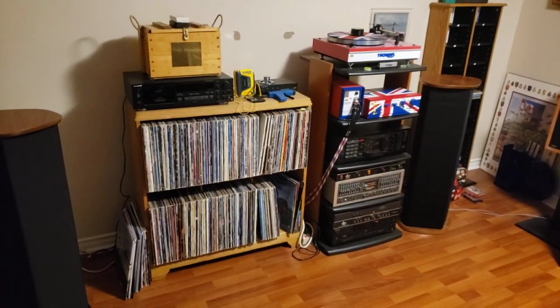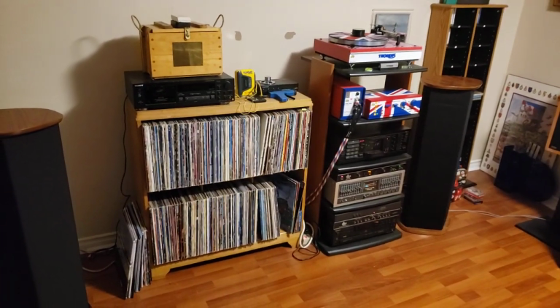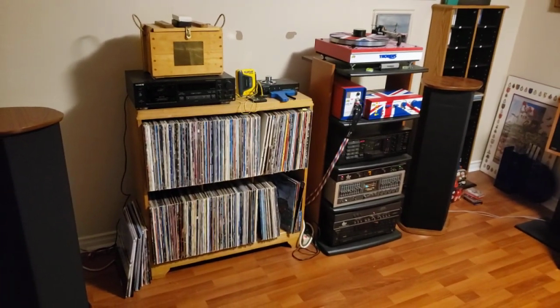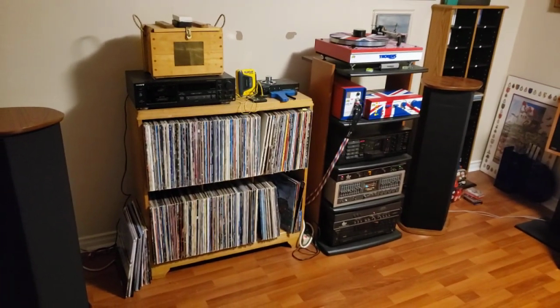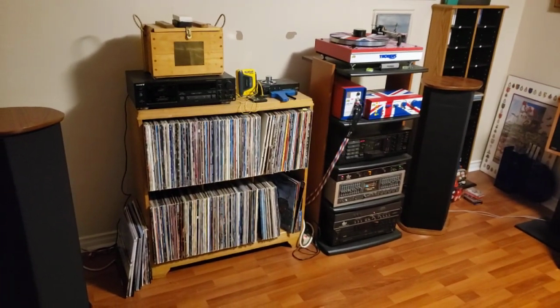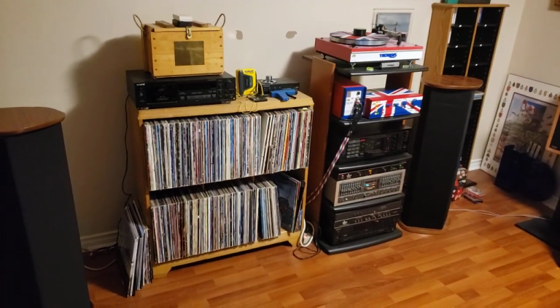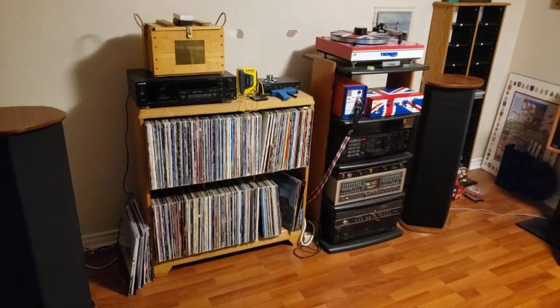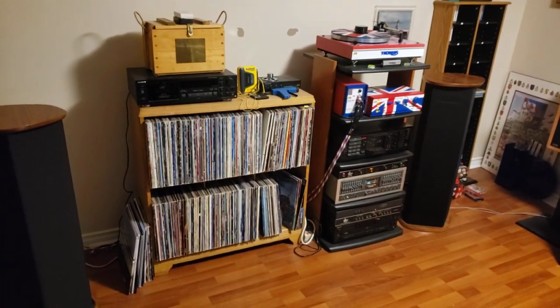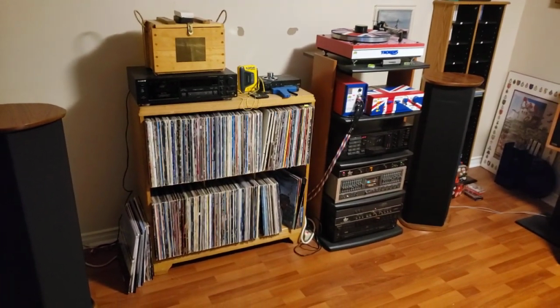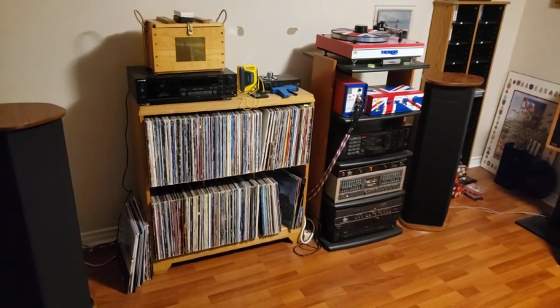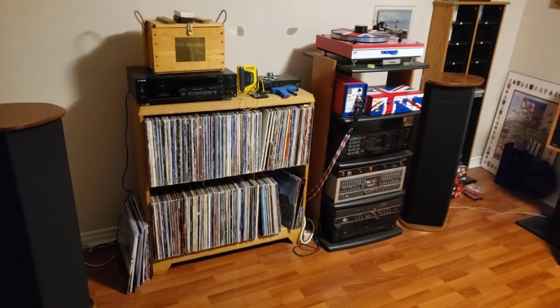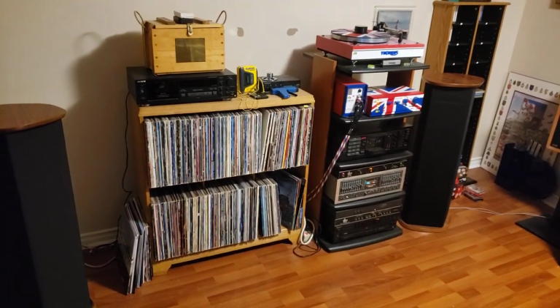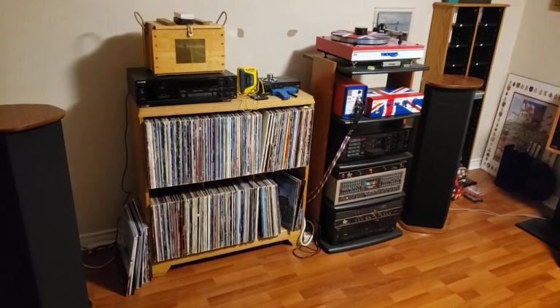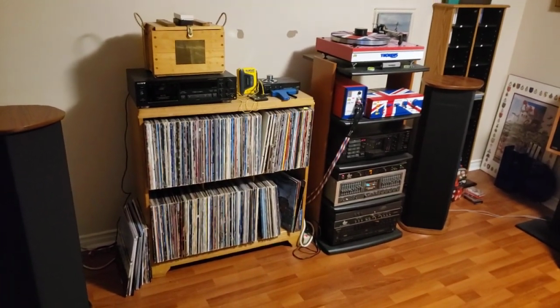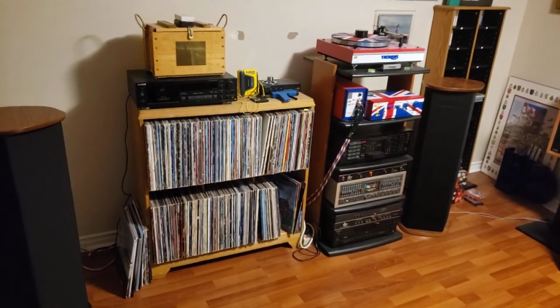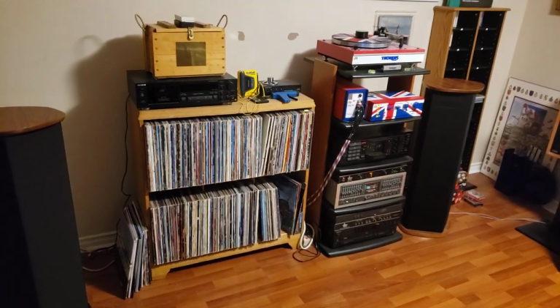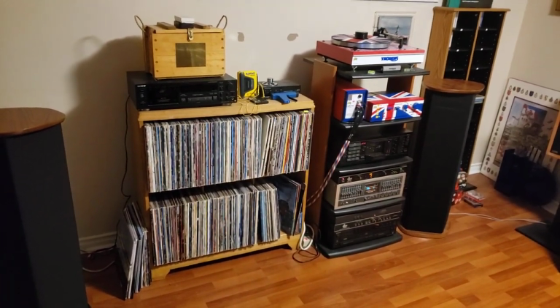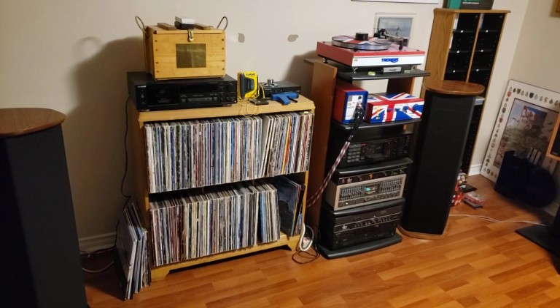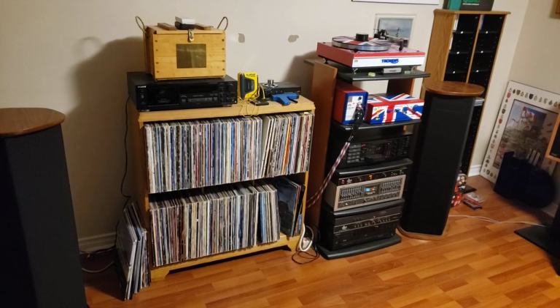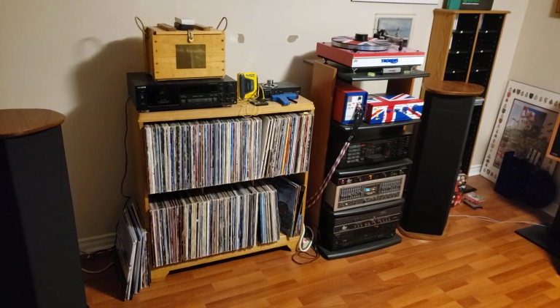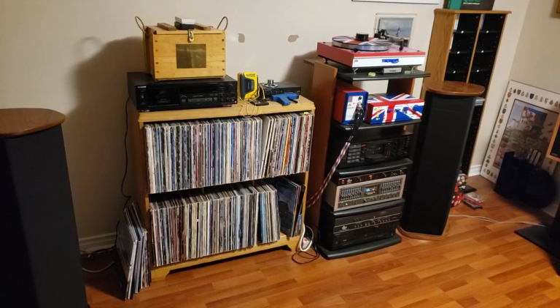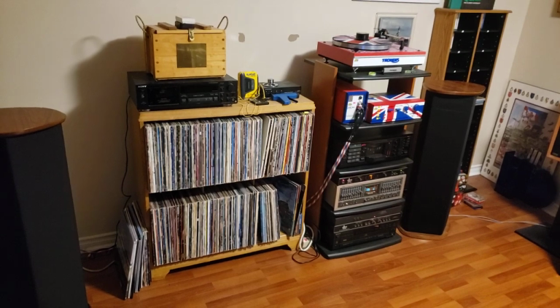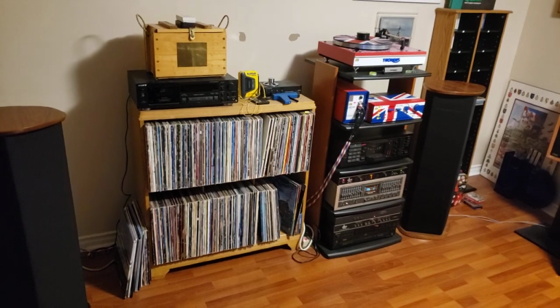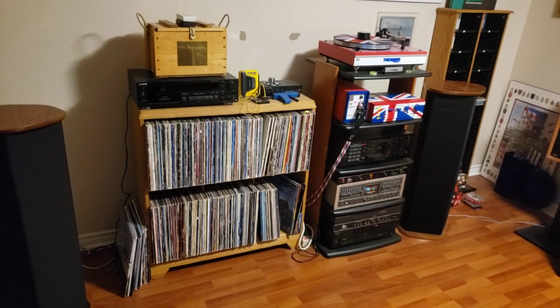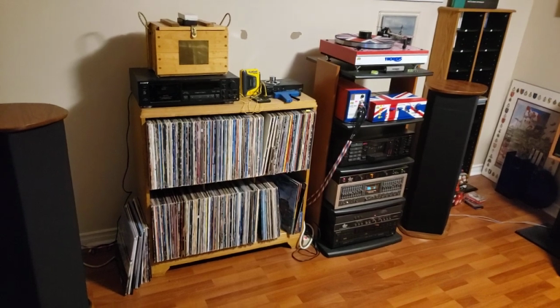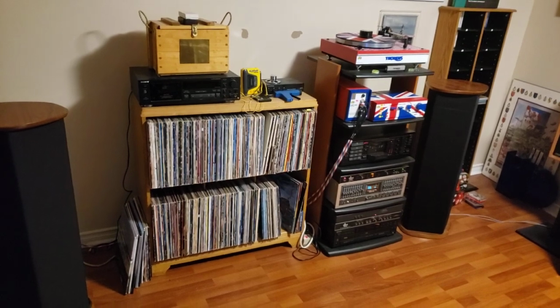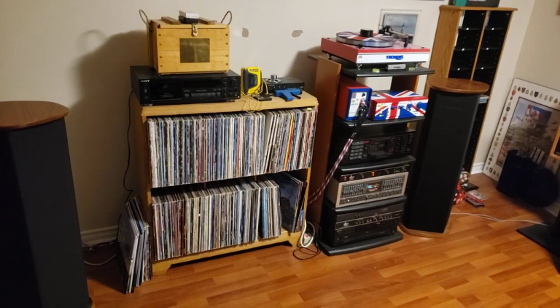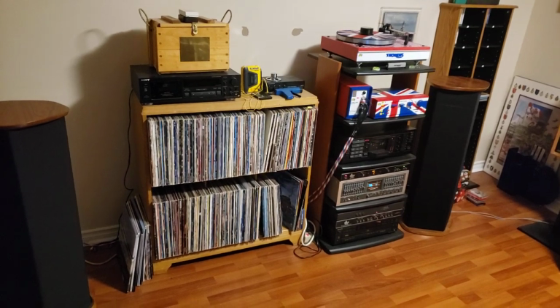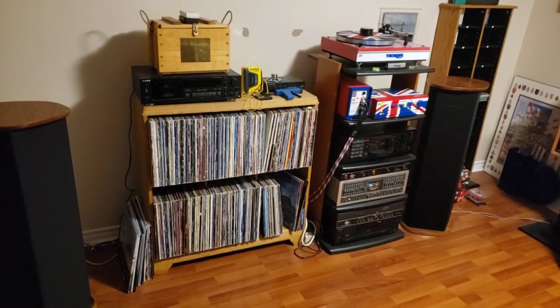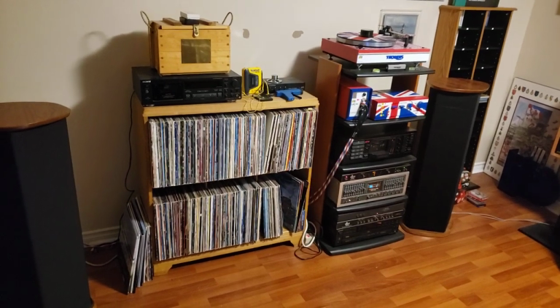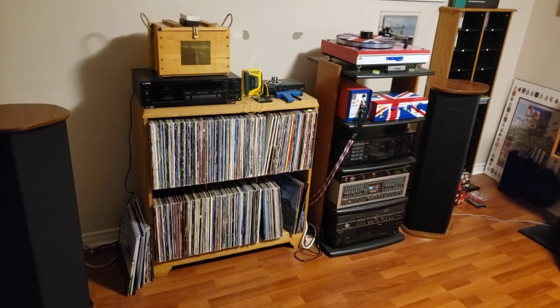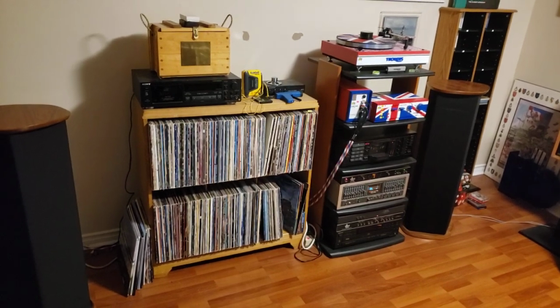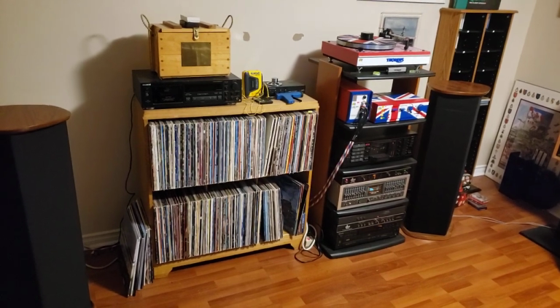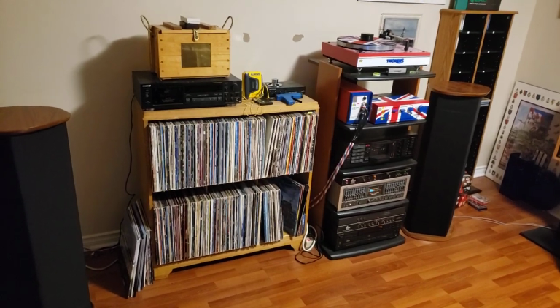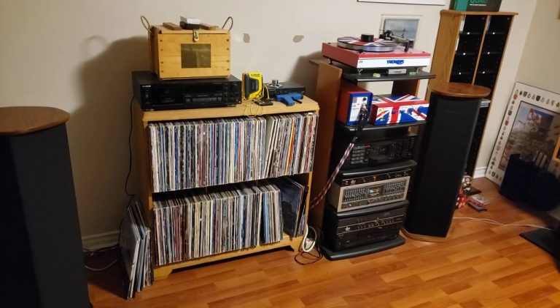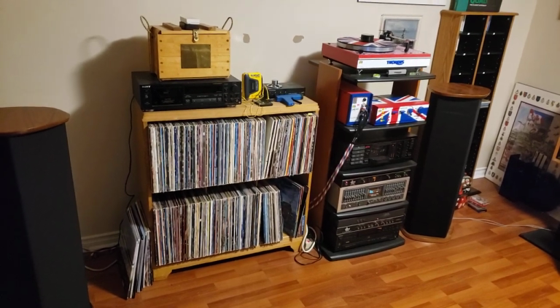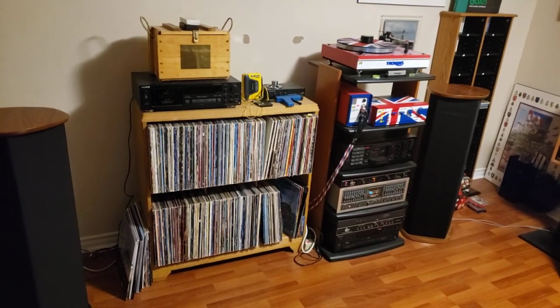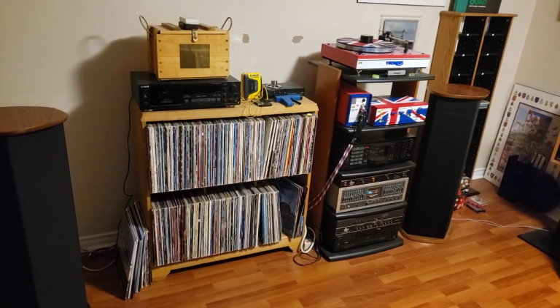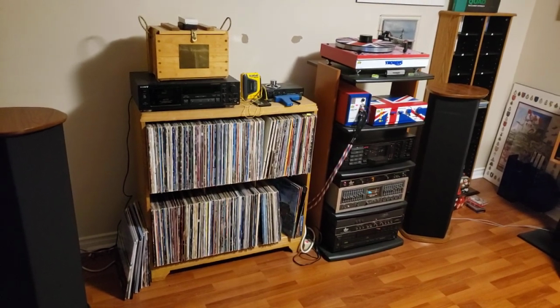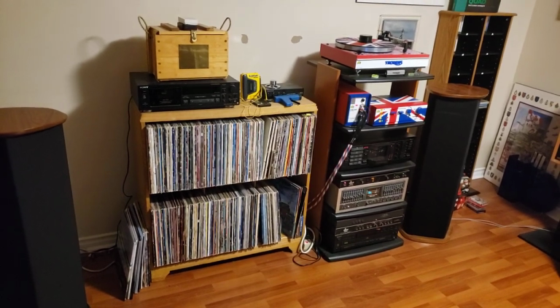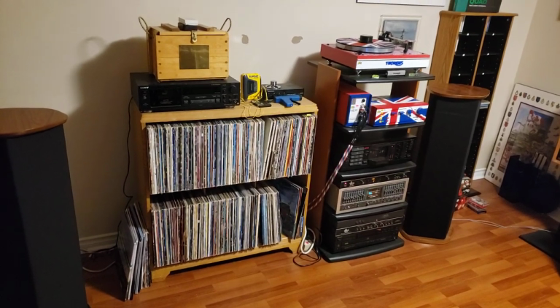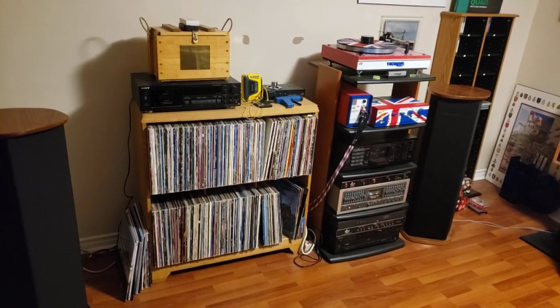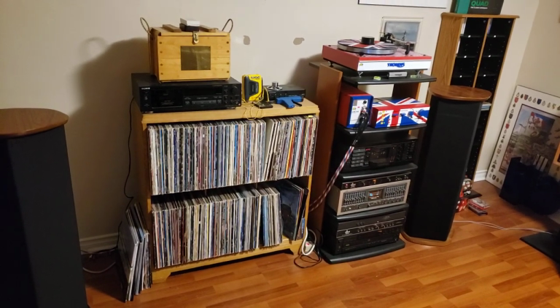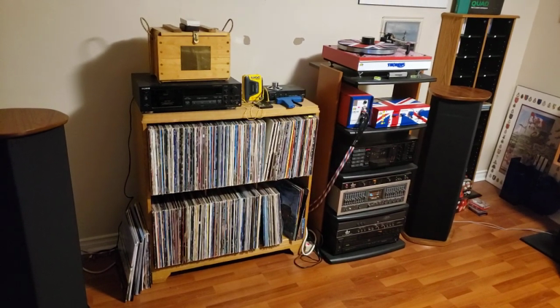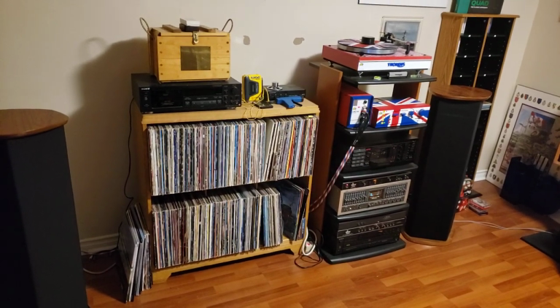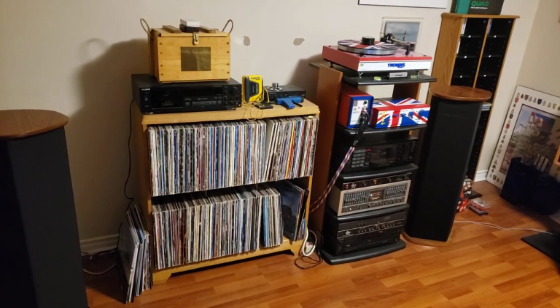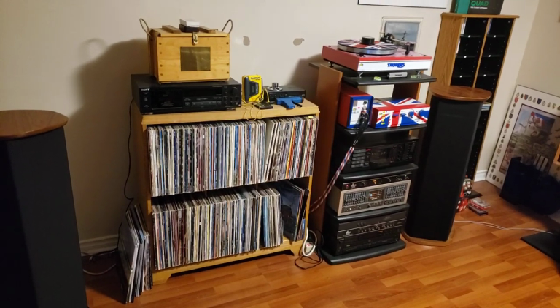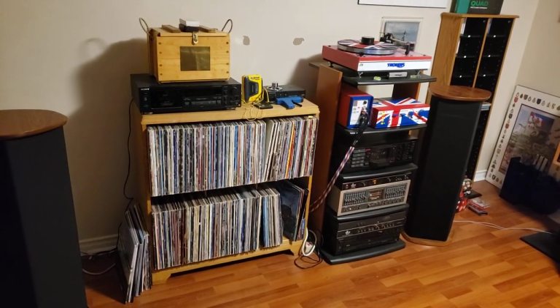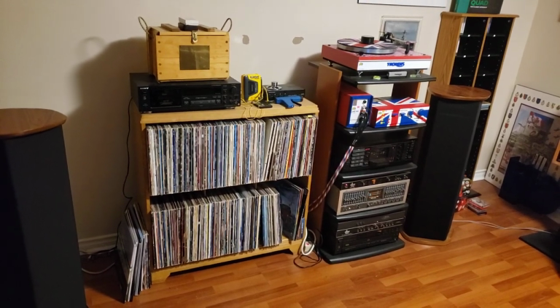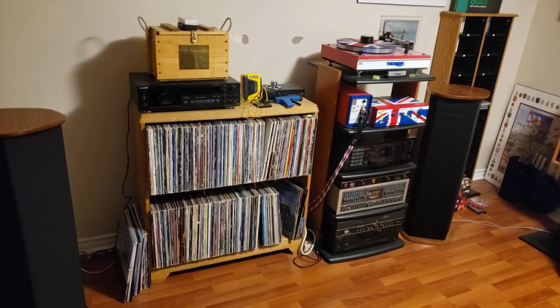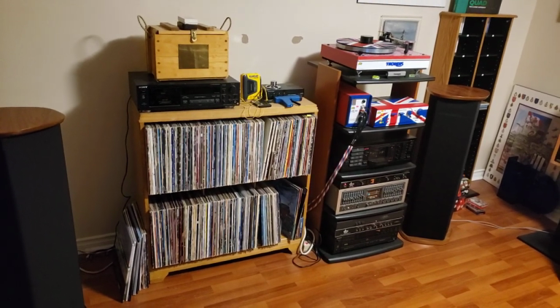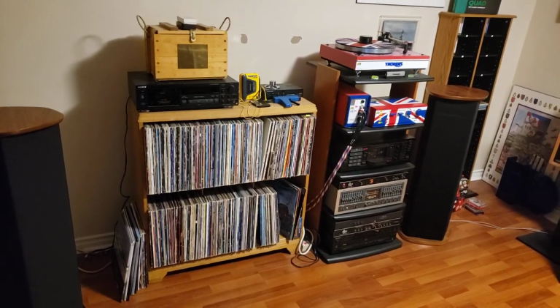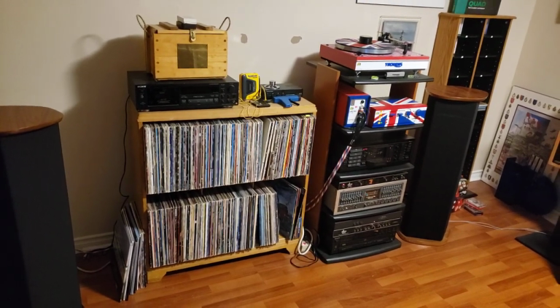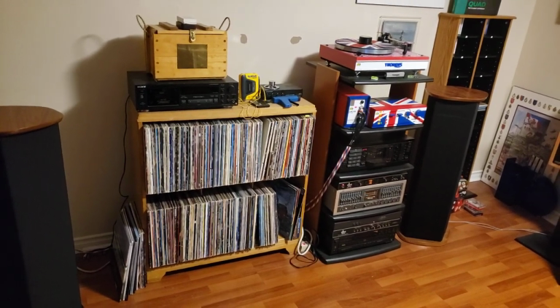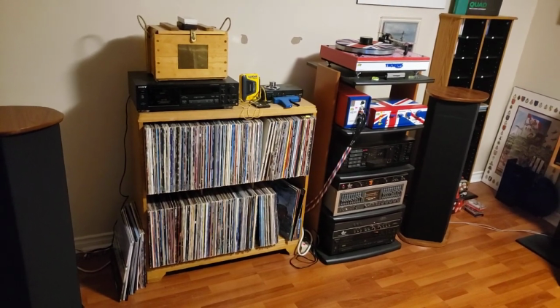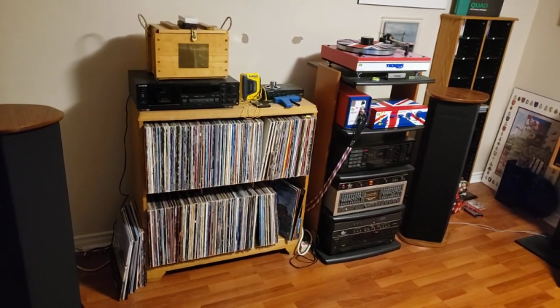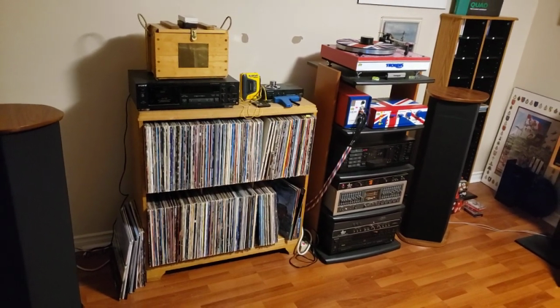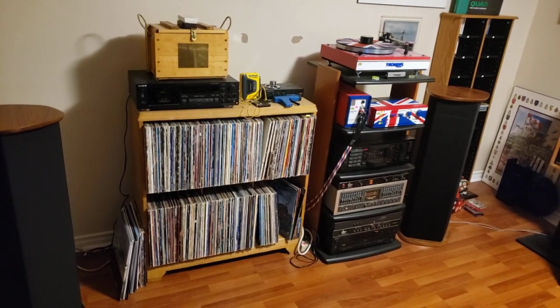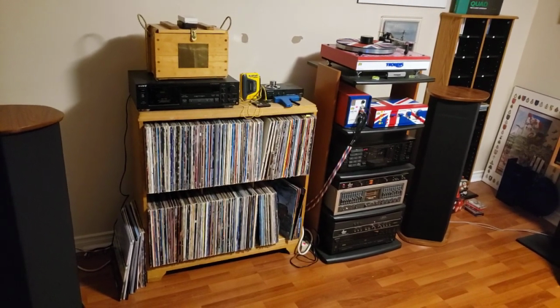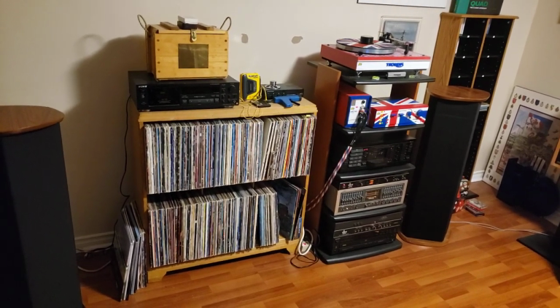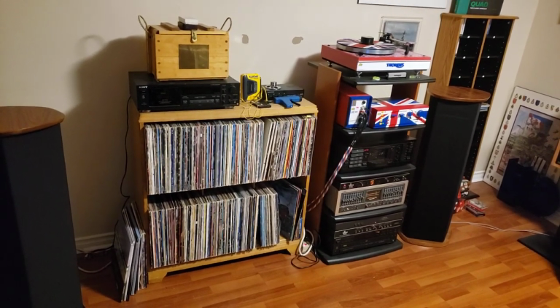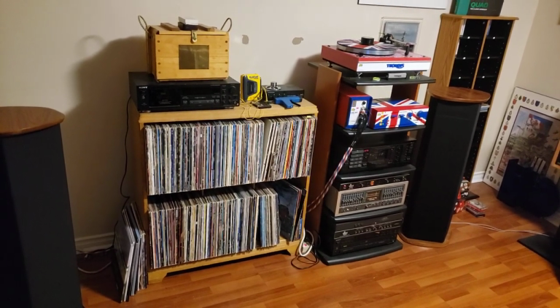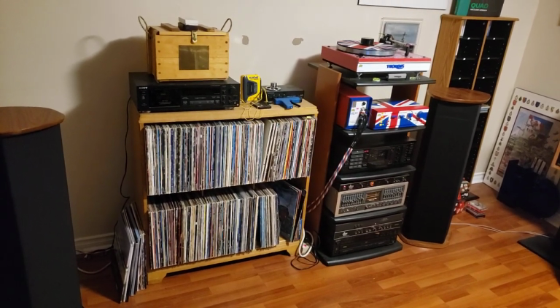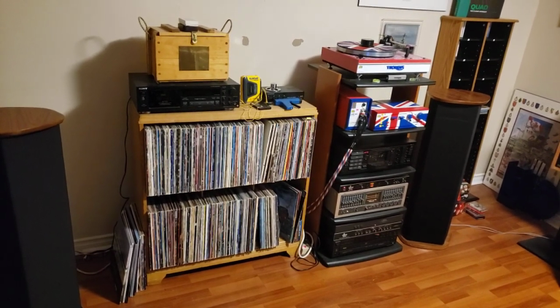And there you have it — fantastic sounding system. I love listening to it every day.